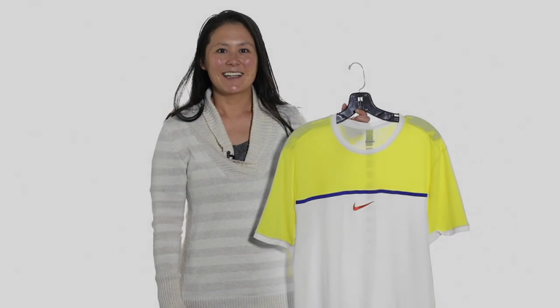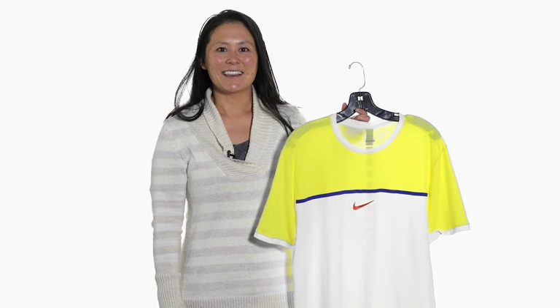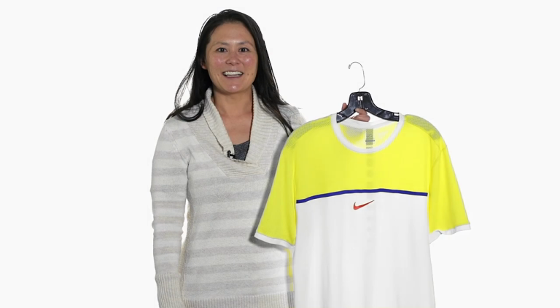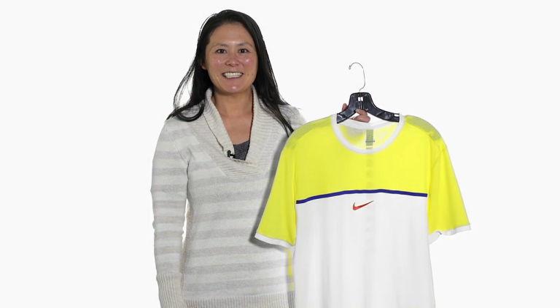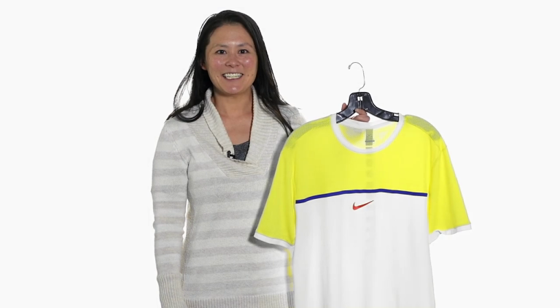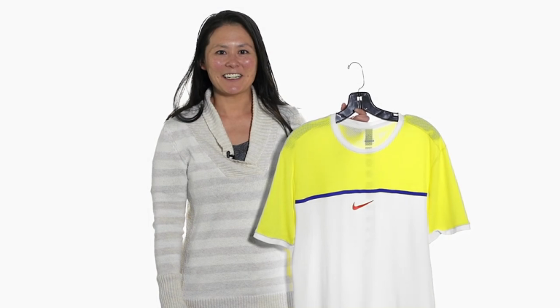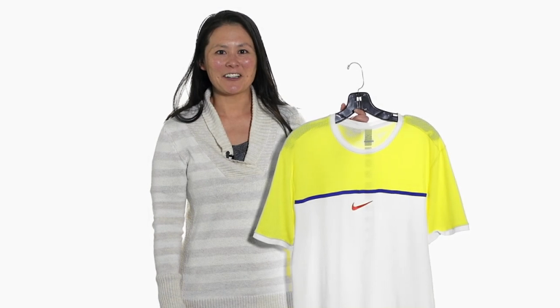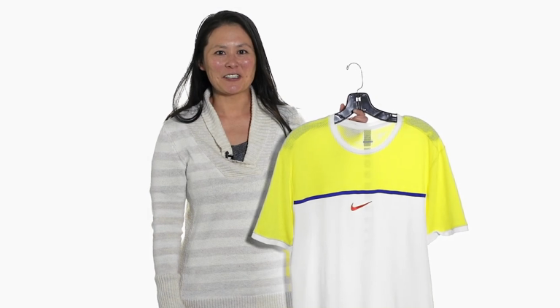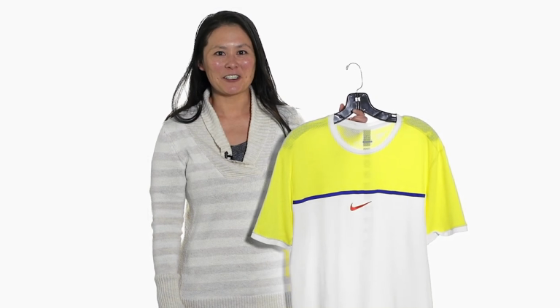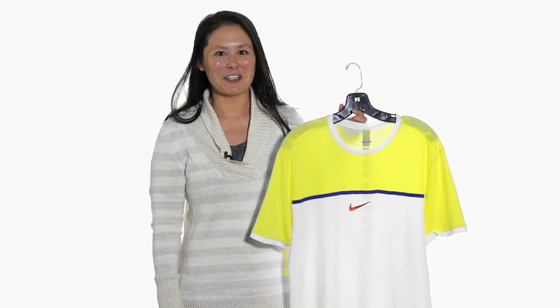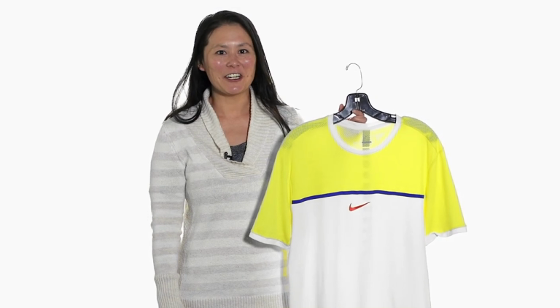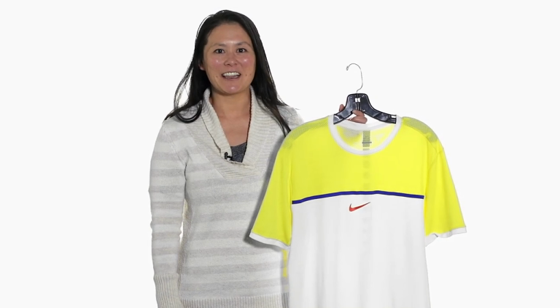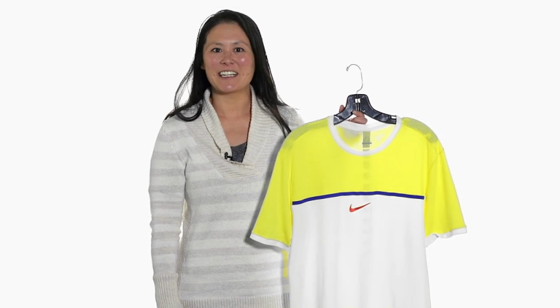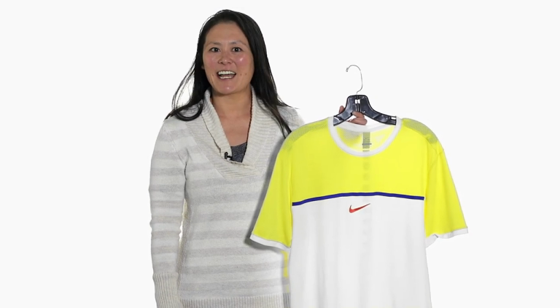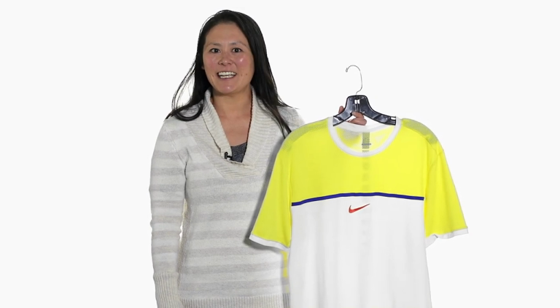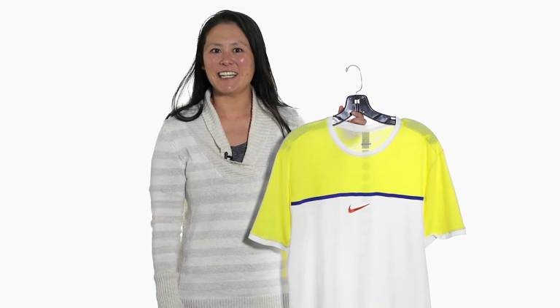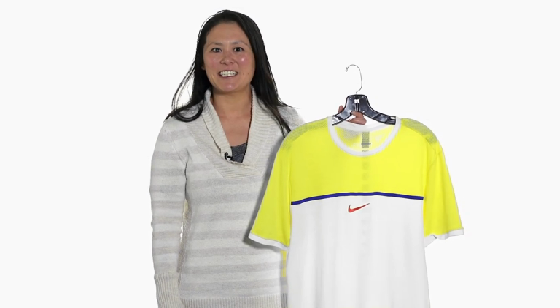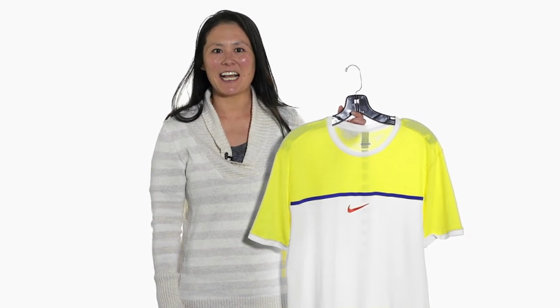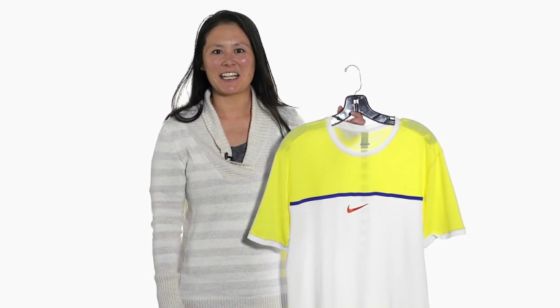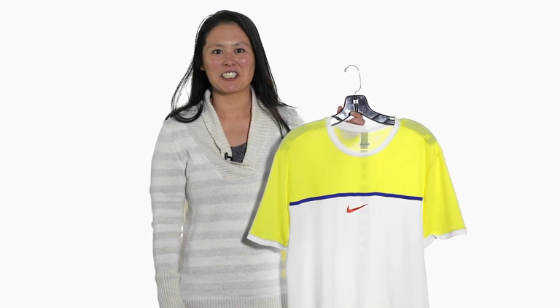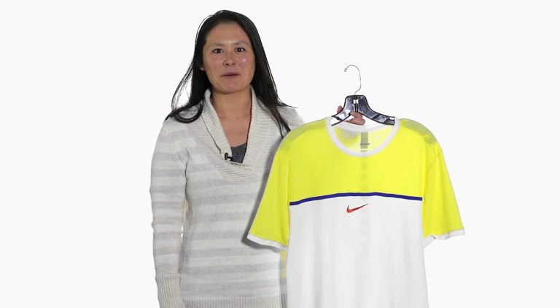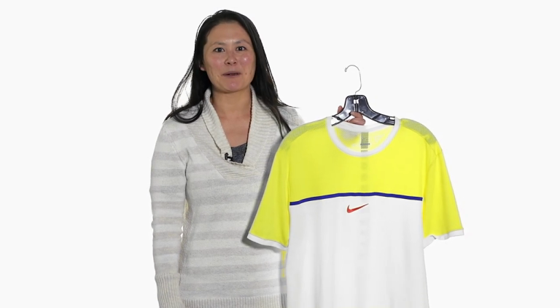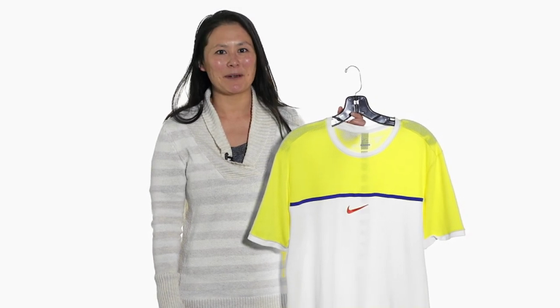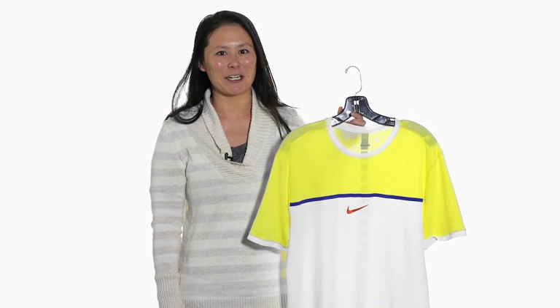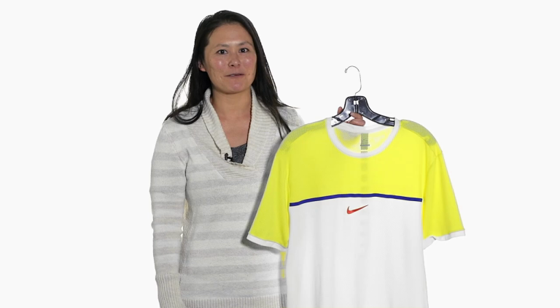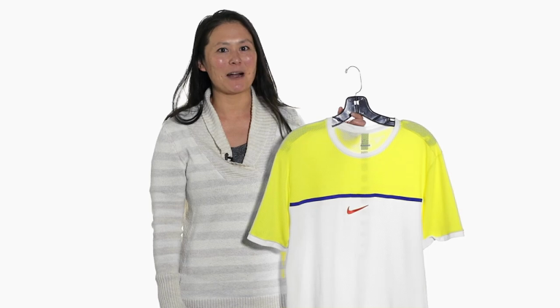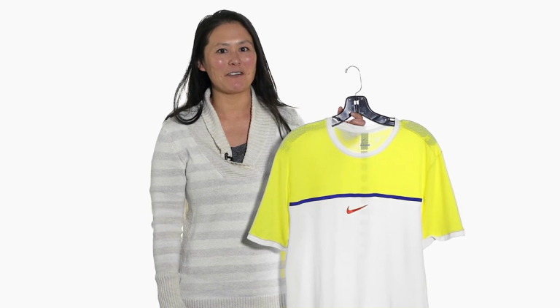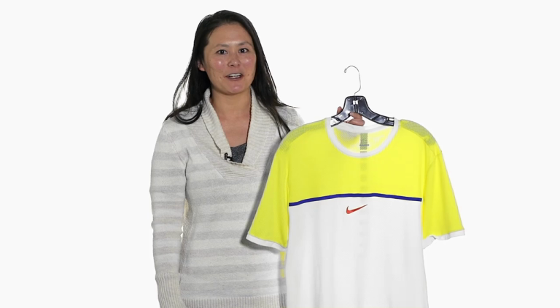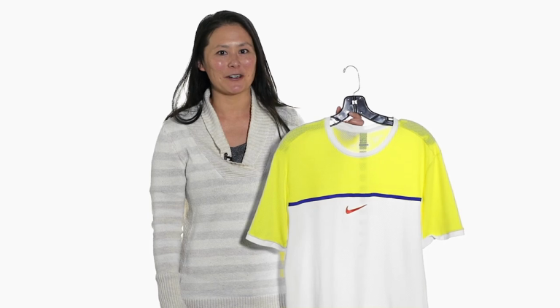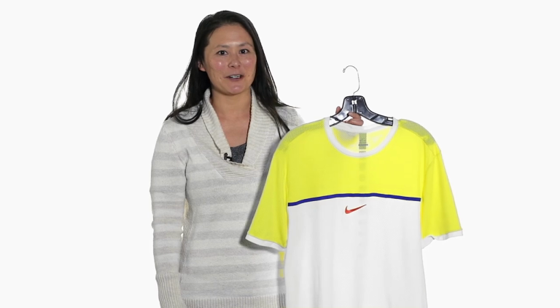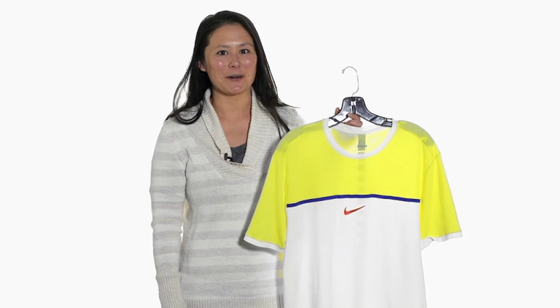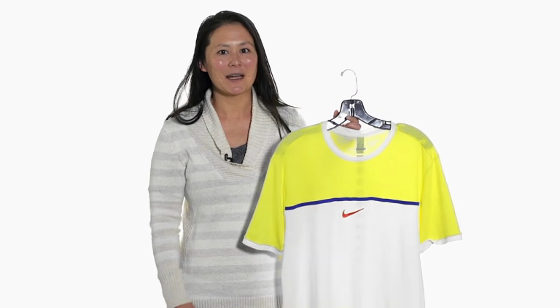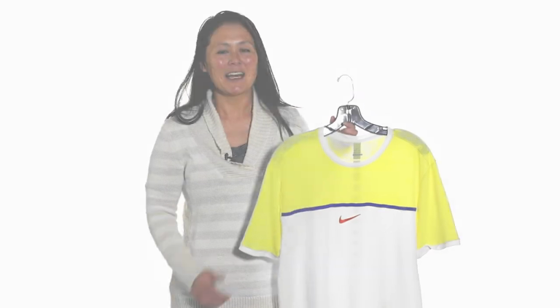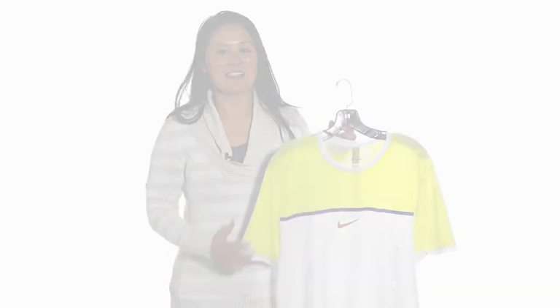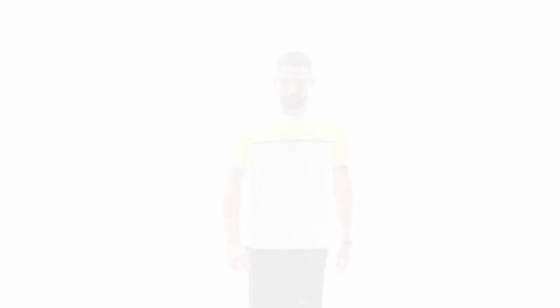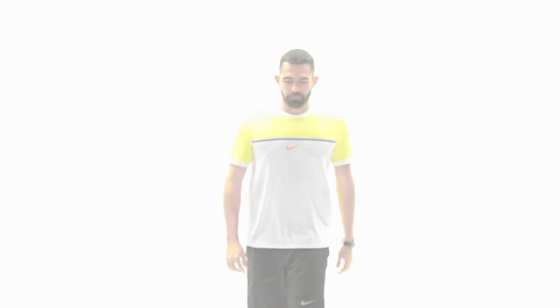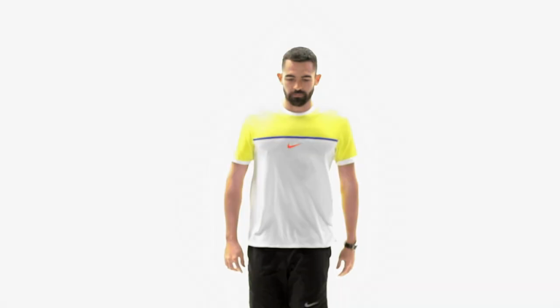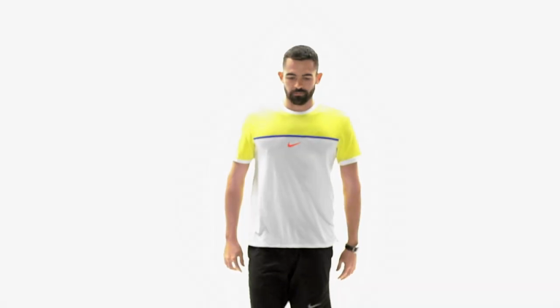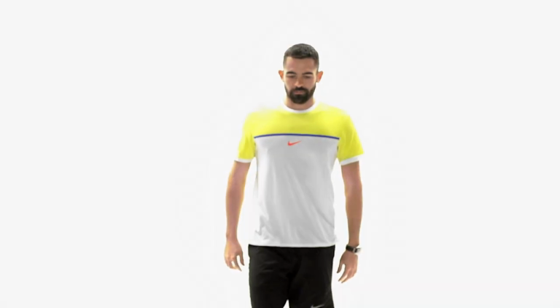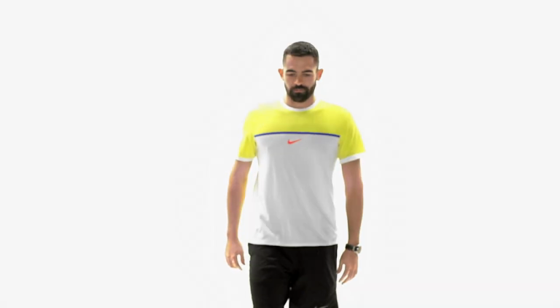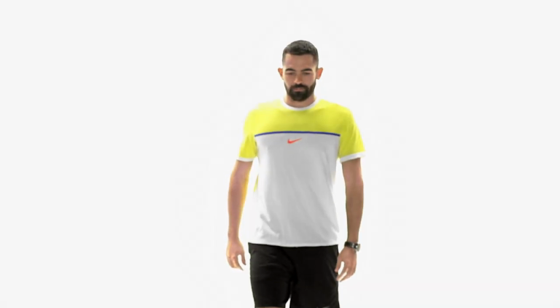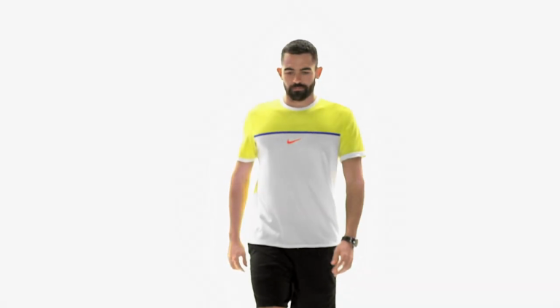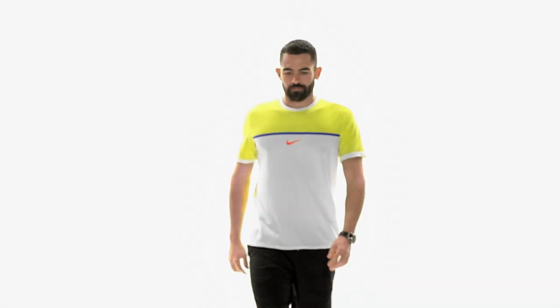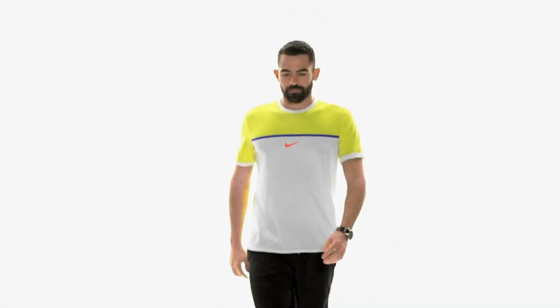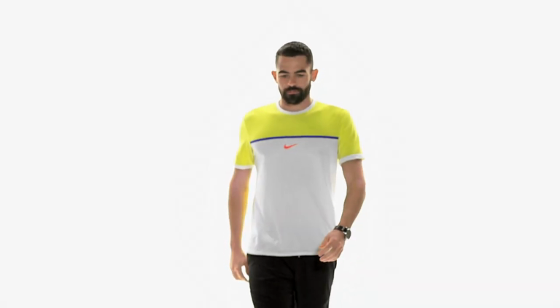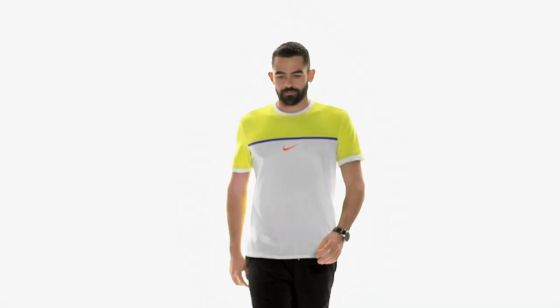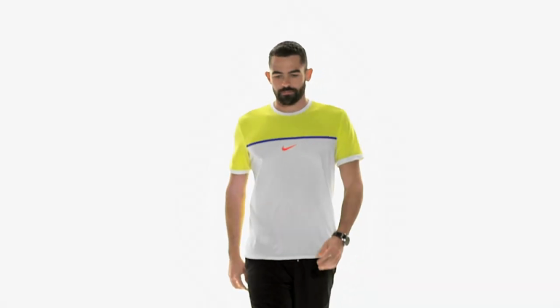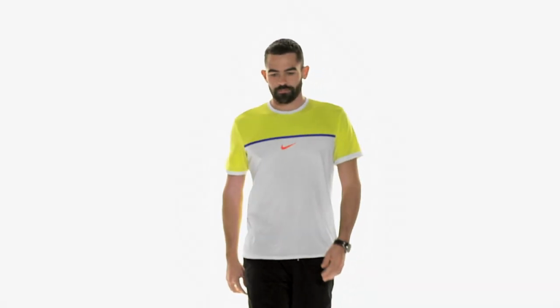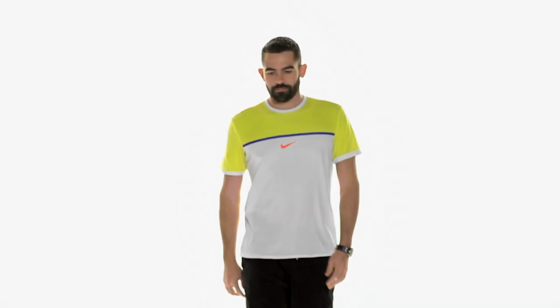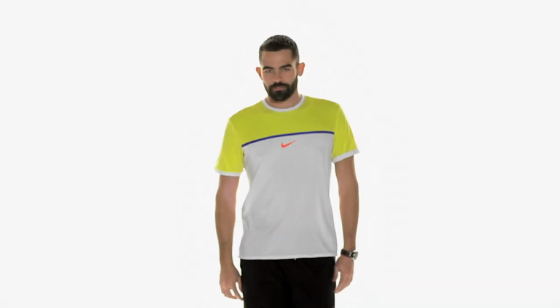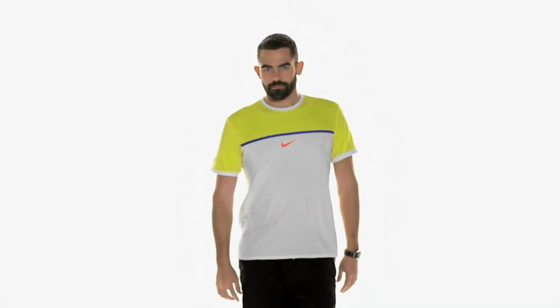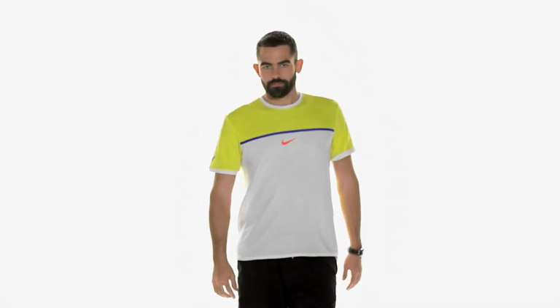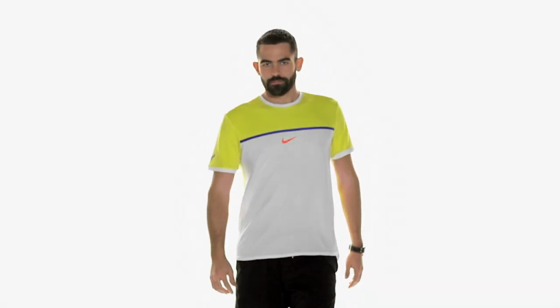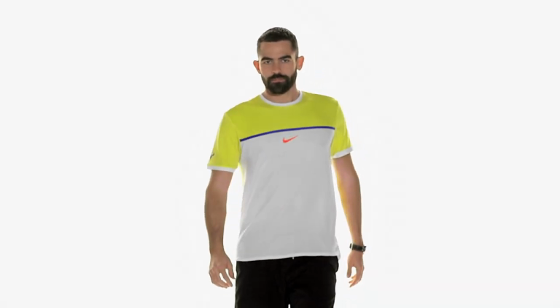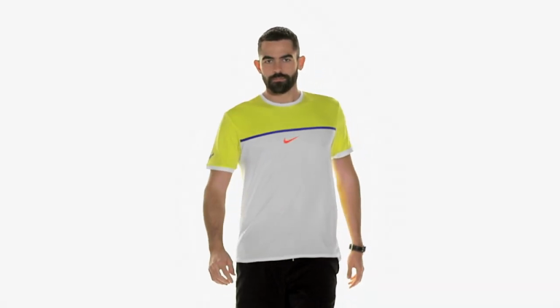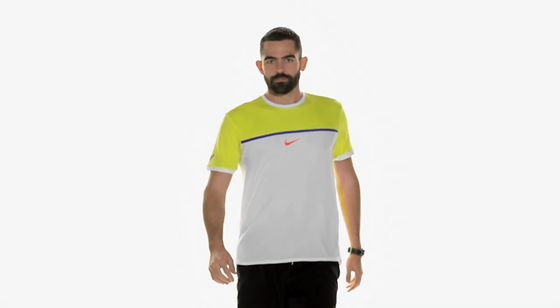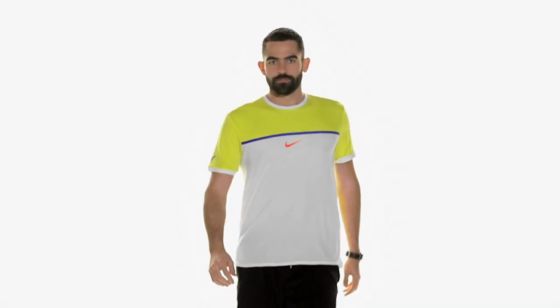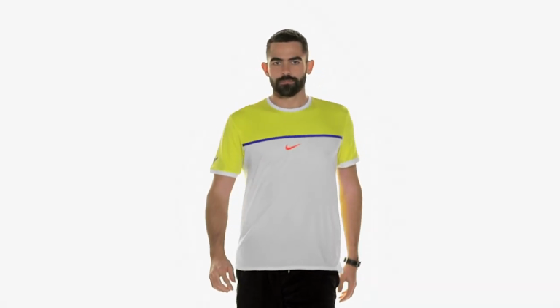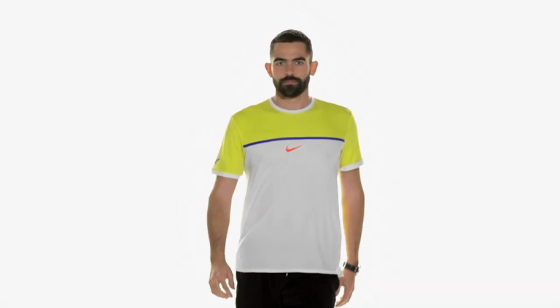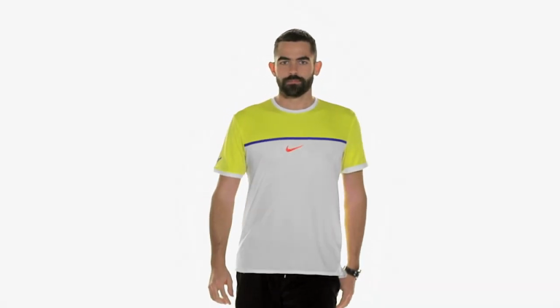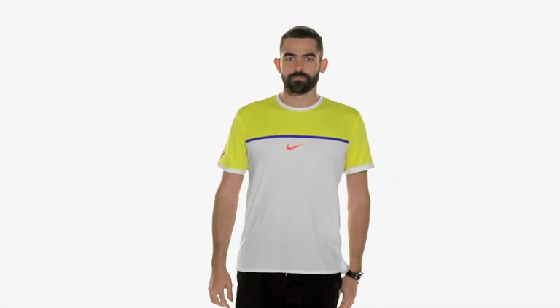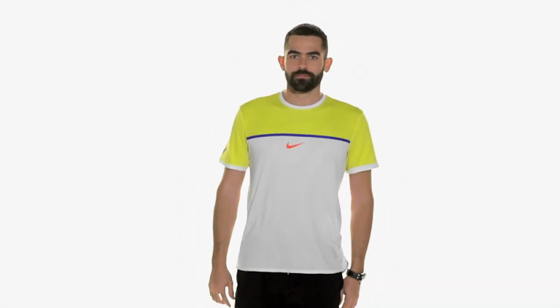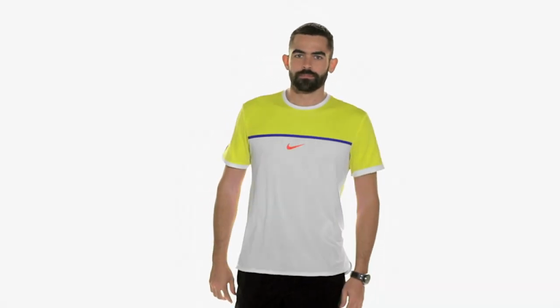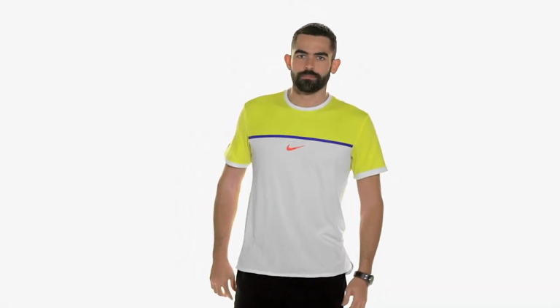Let's take a closer look at the Nike Challenger Premier Rafa Crew. This highly technical crew features a new fabric called AeroReact.